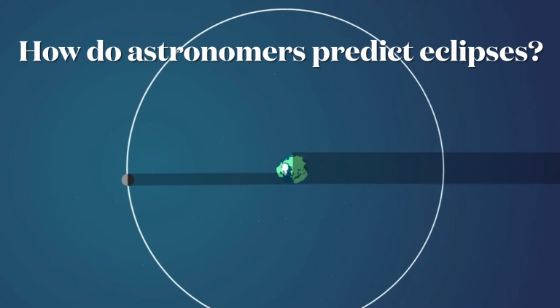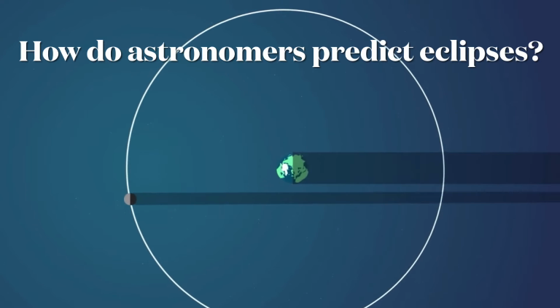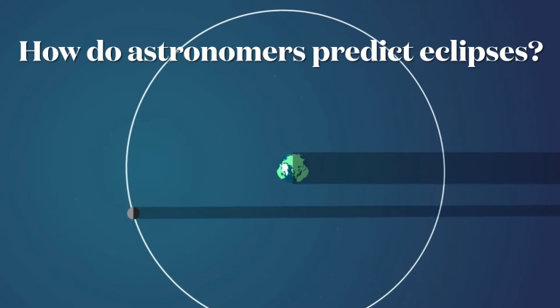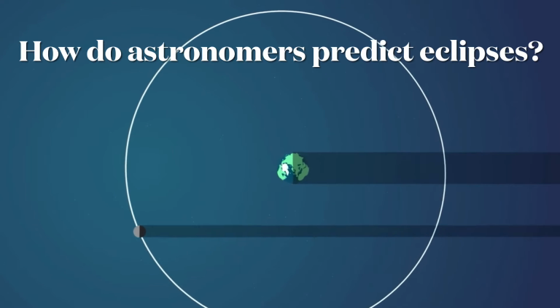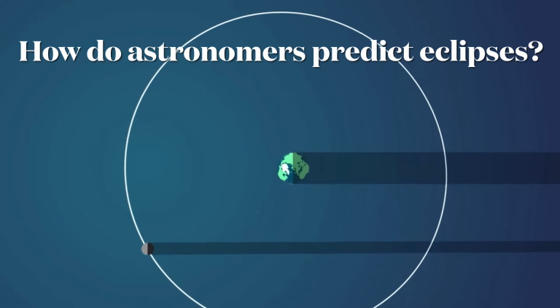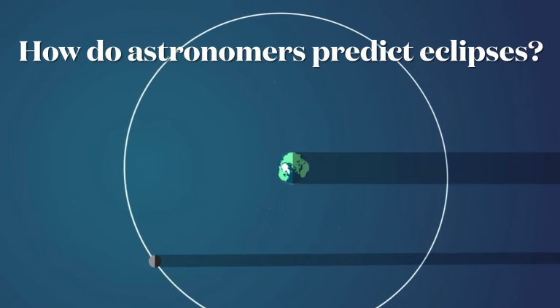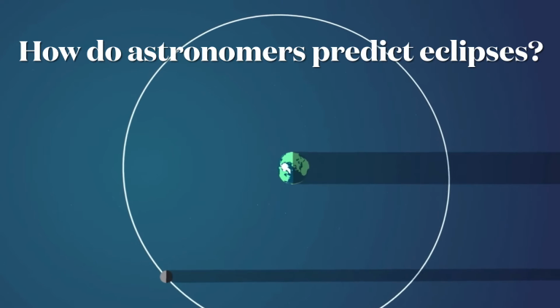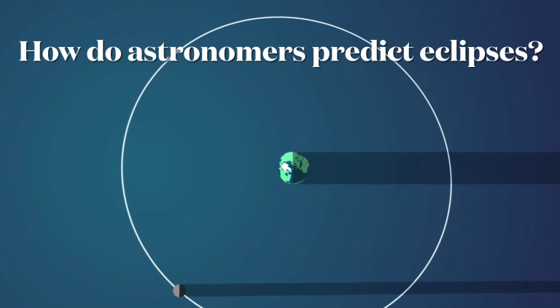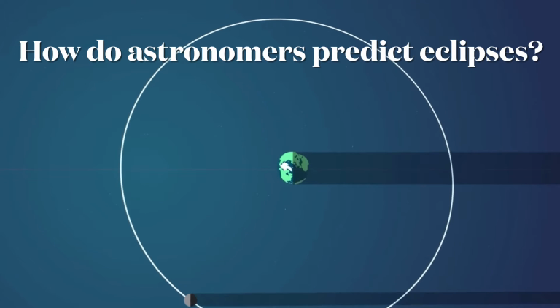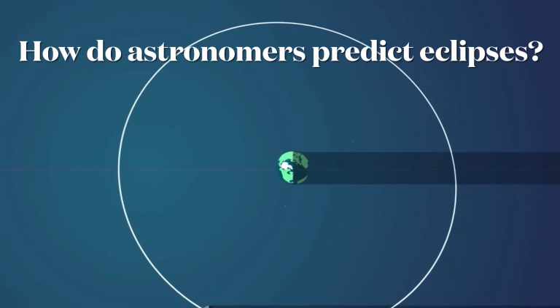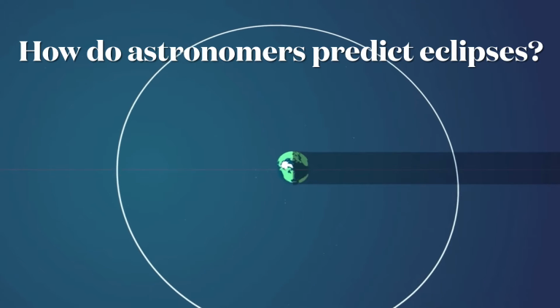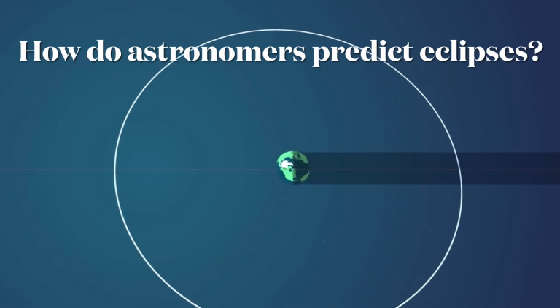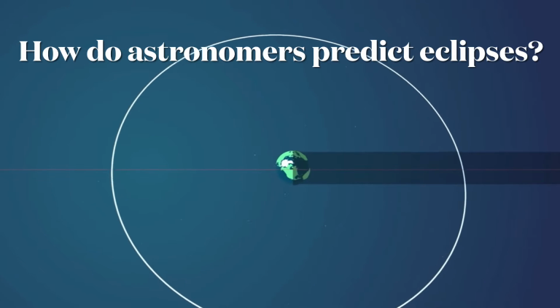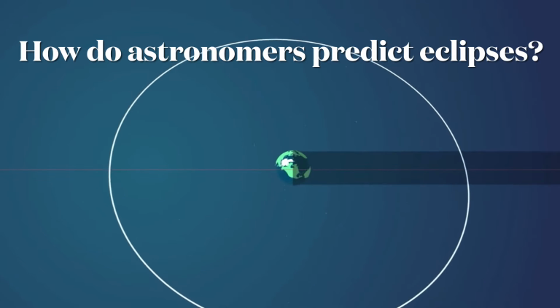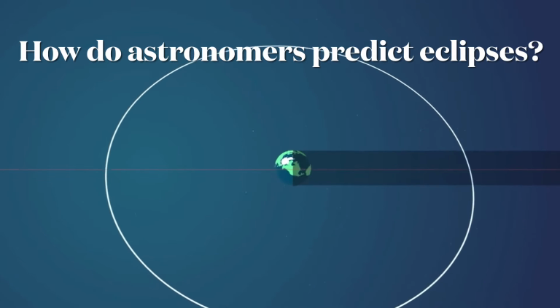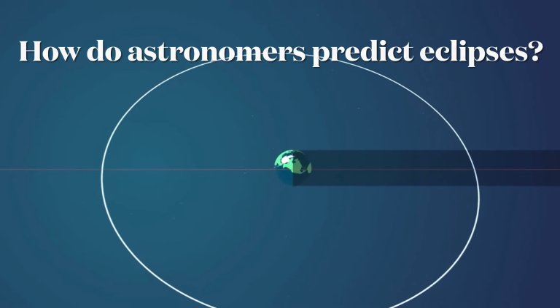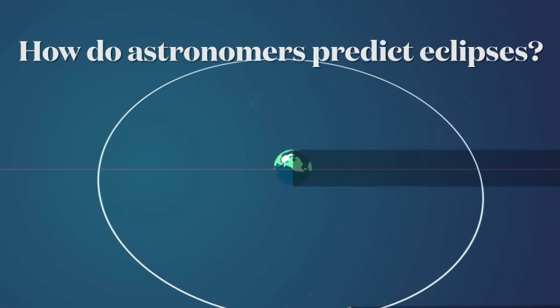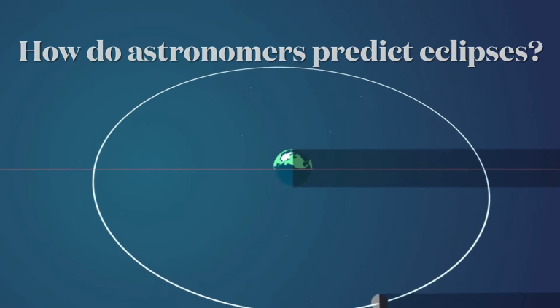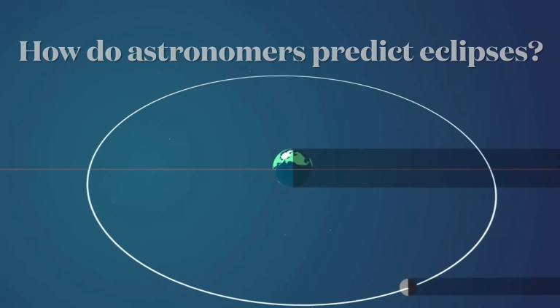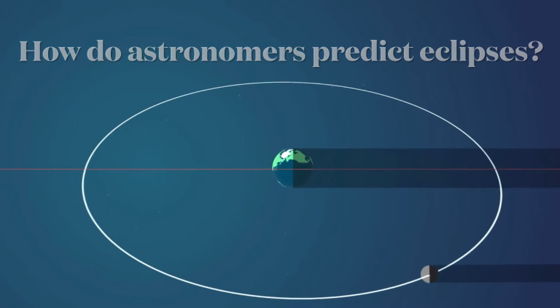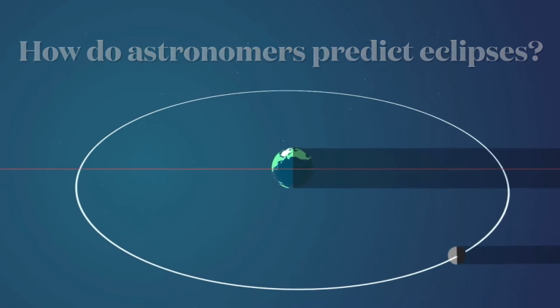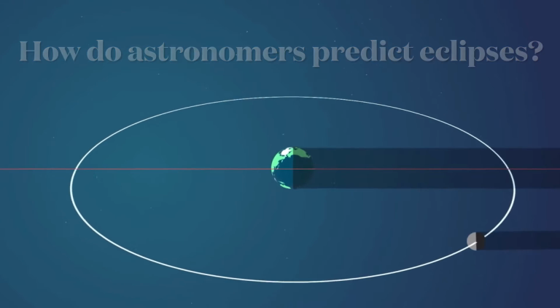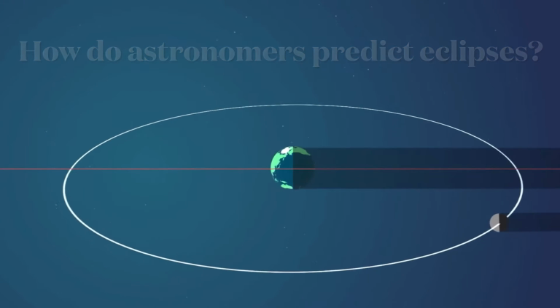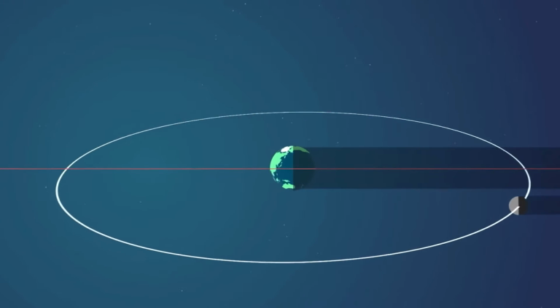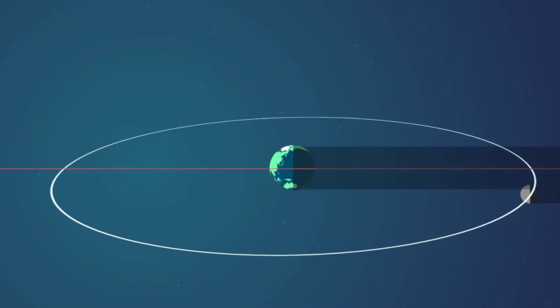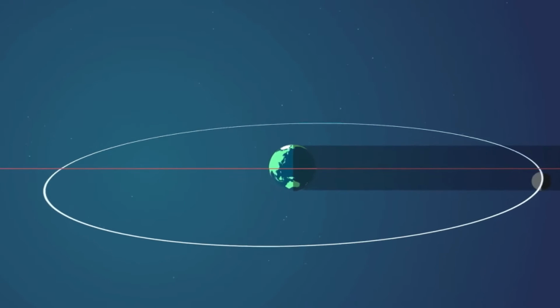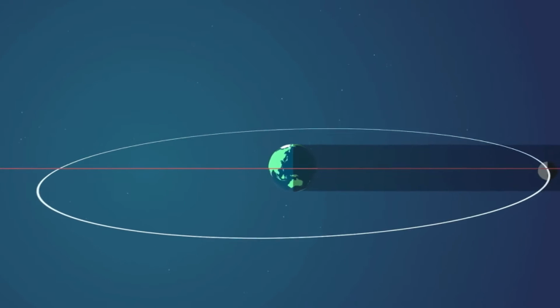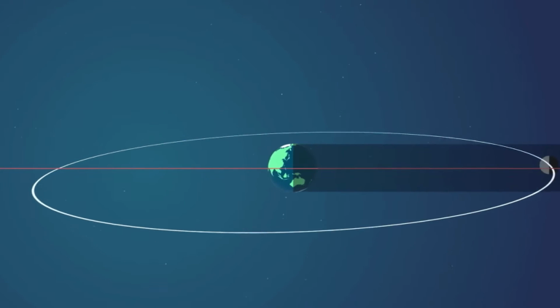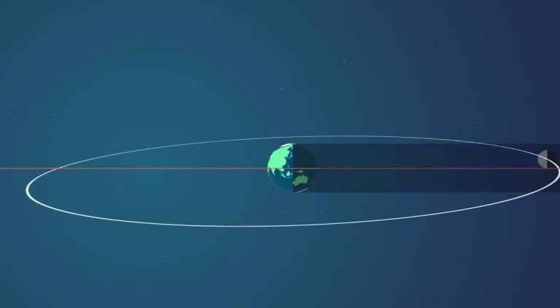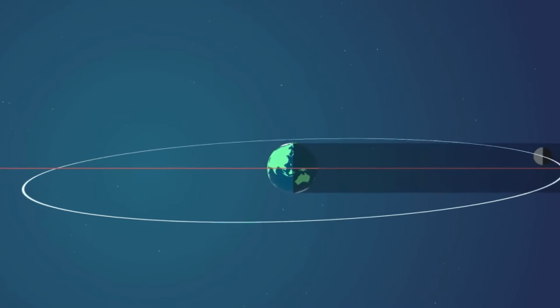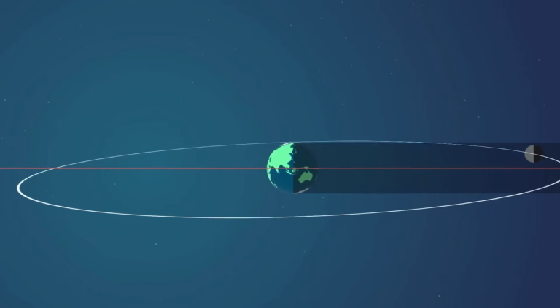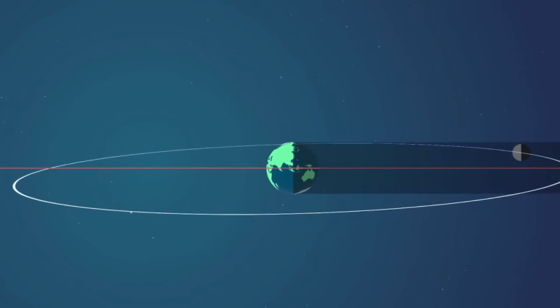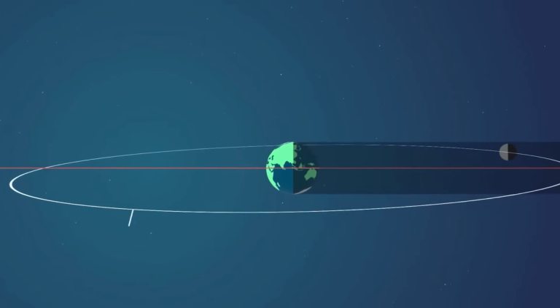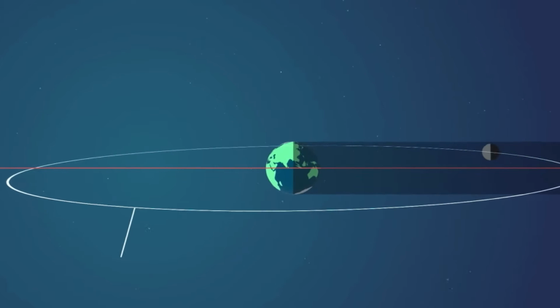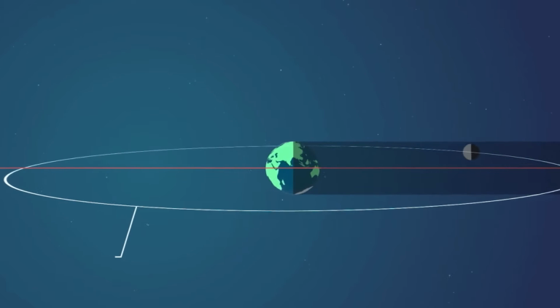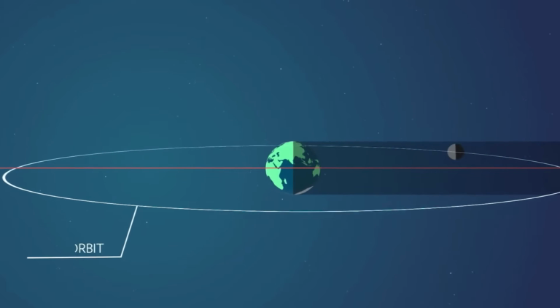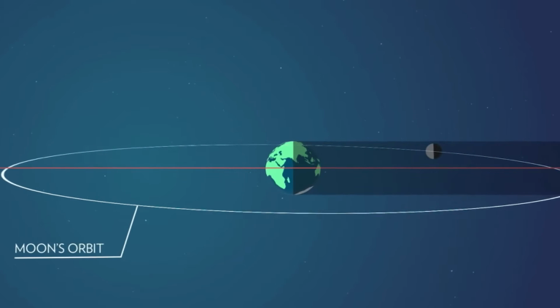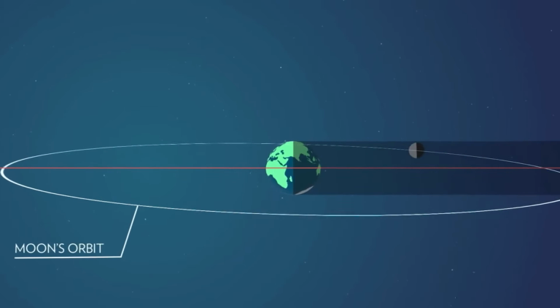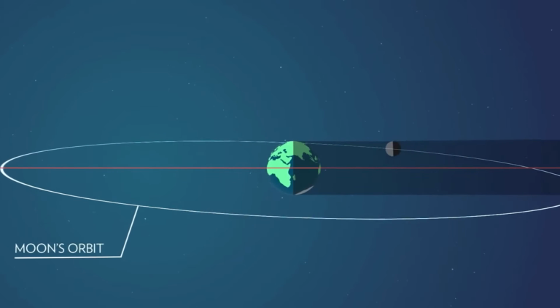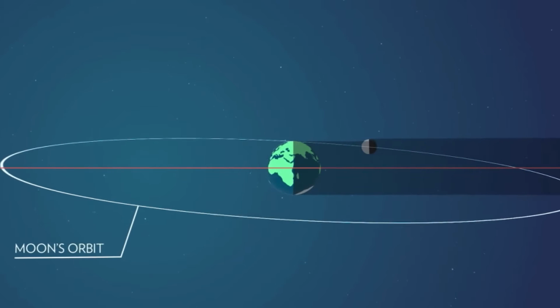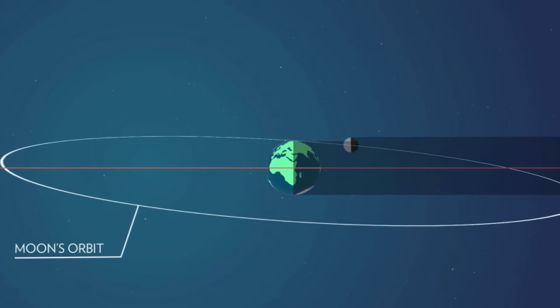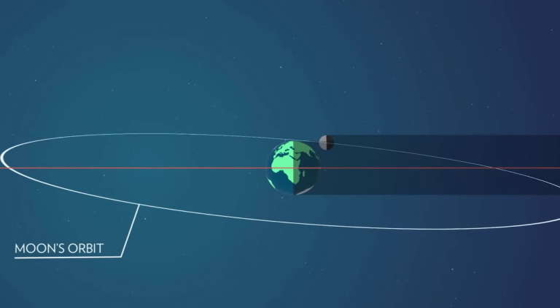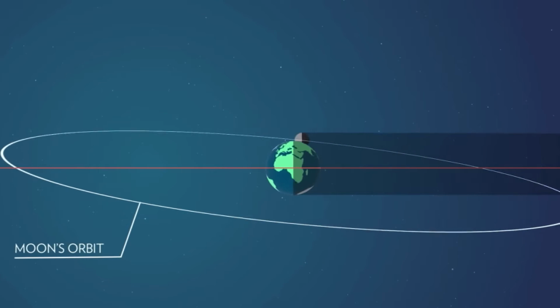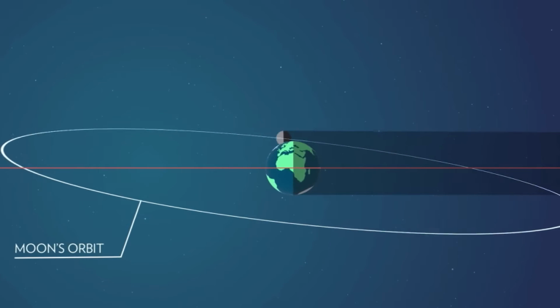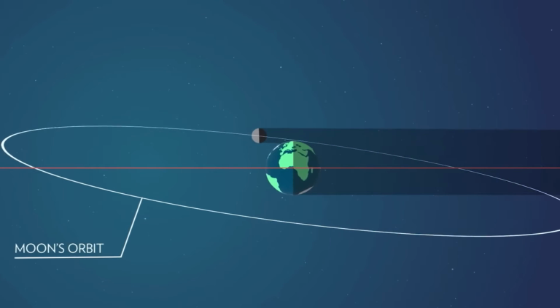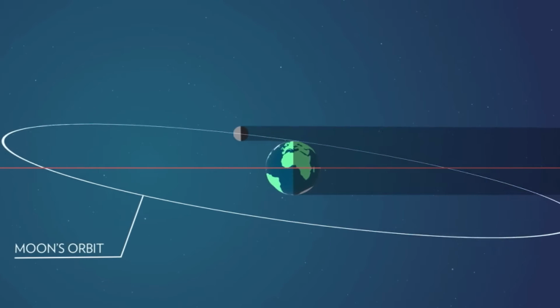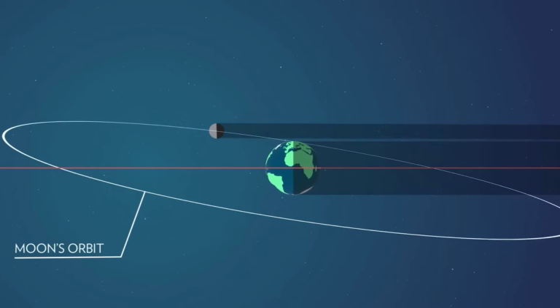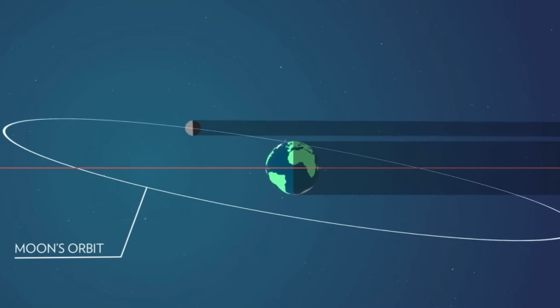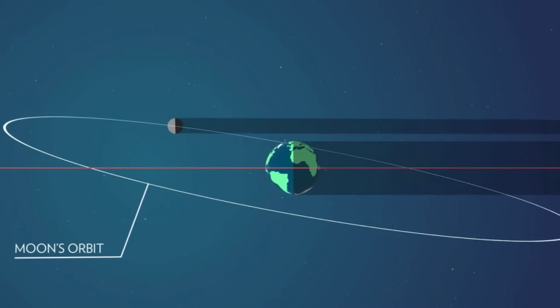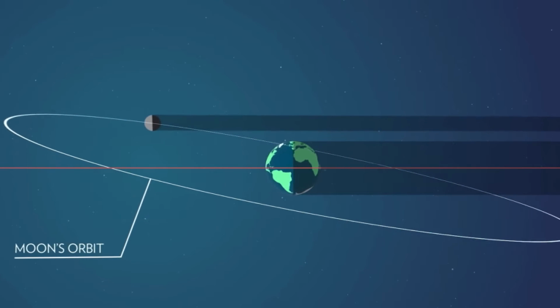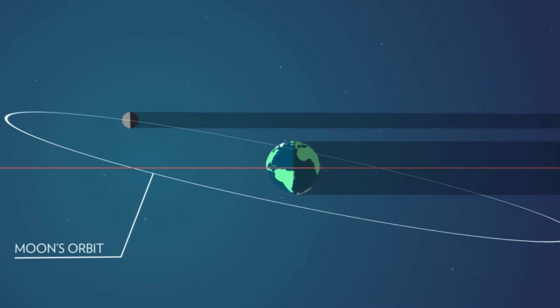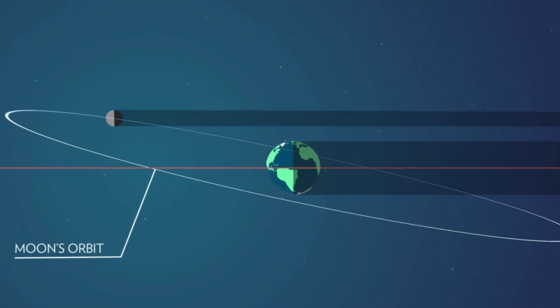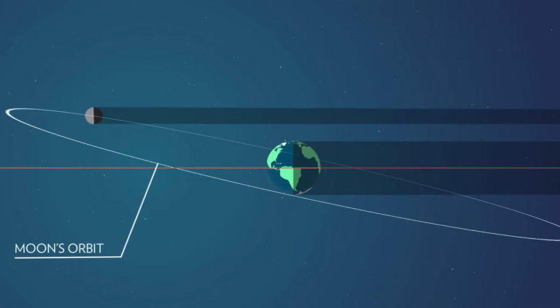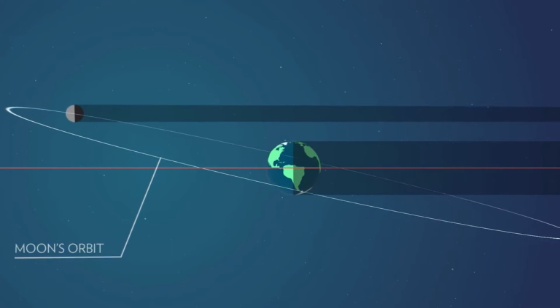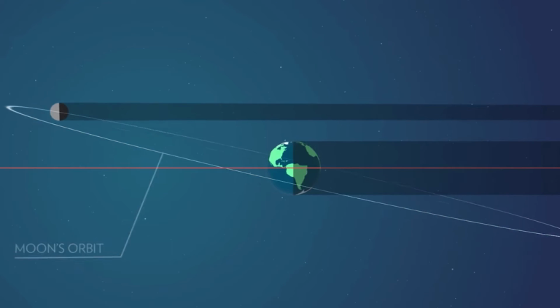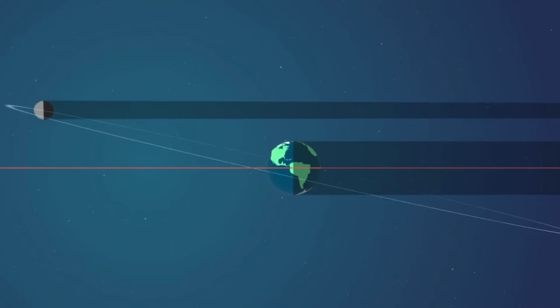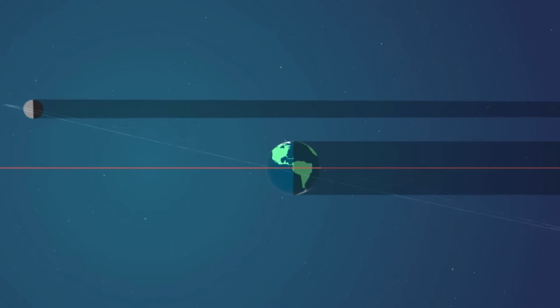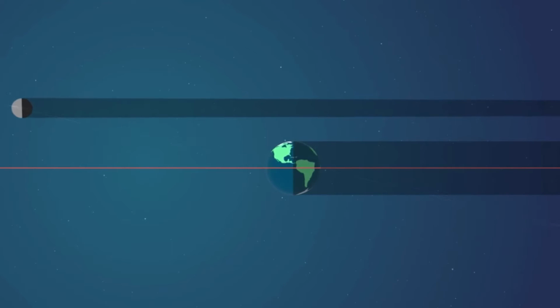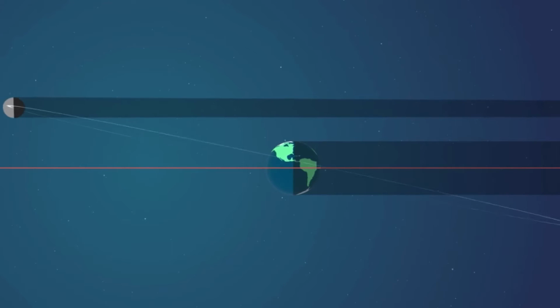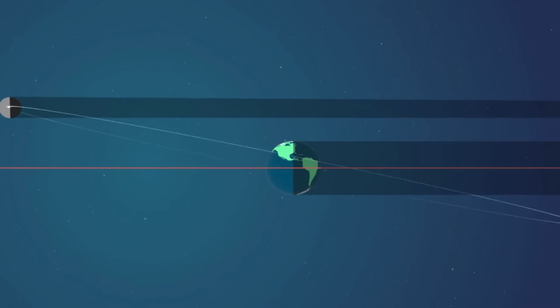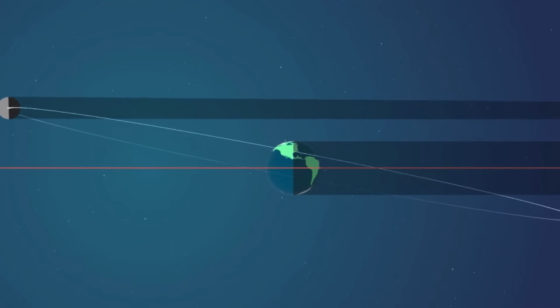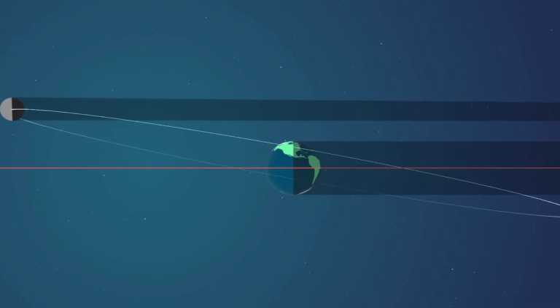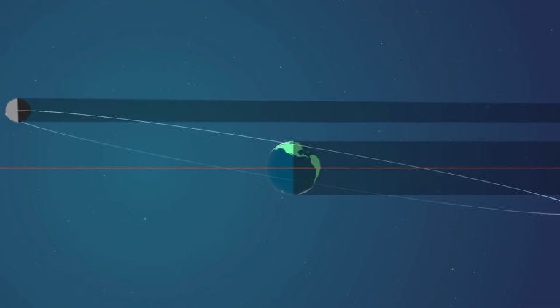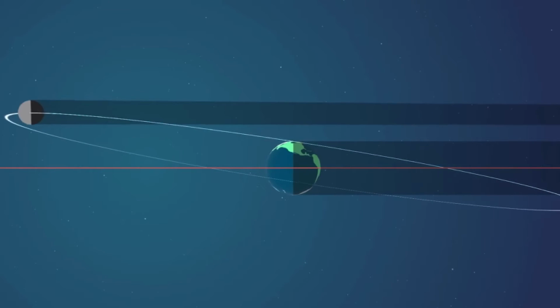Astronomers can predict eclipses because the moon always follows the same orbit around the Earth.